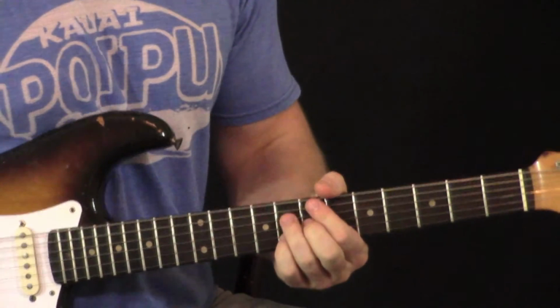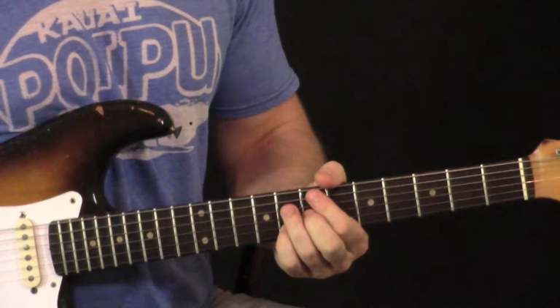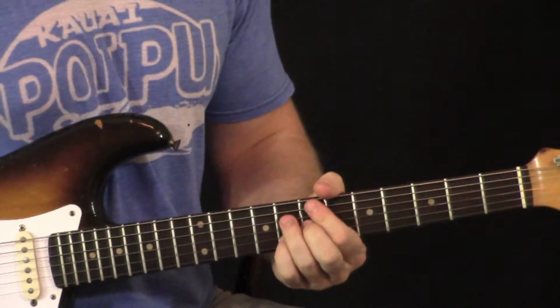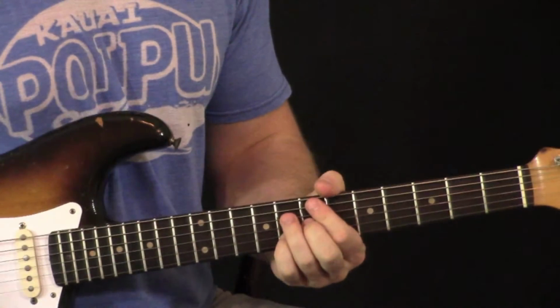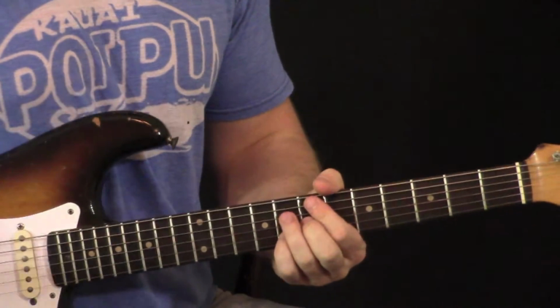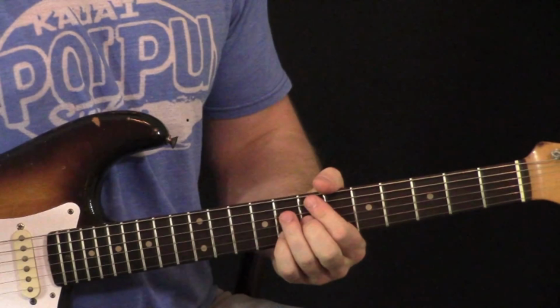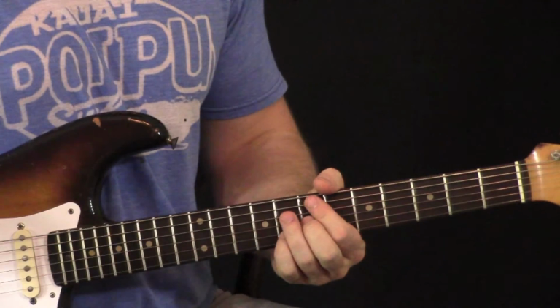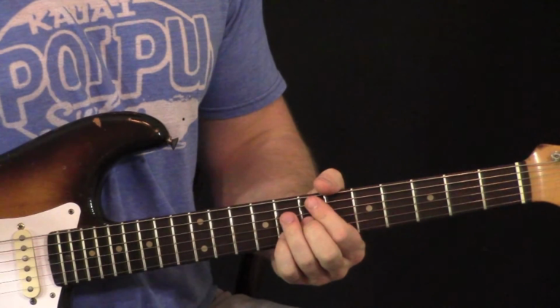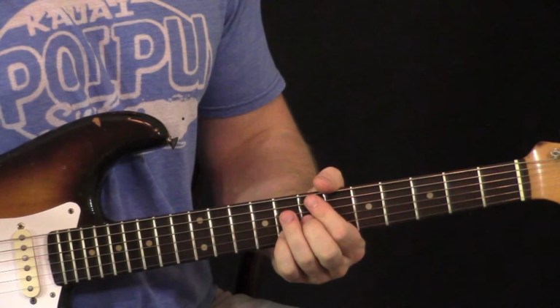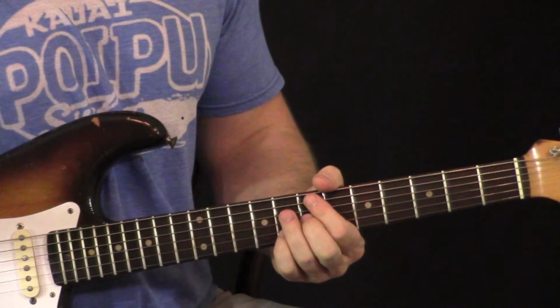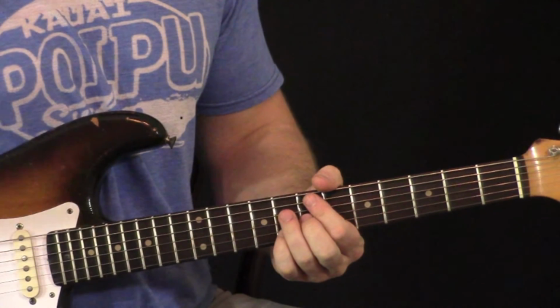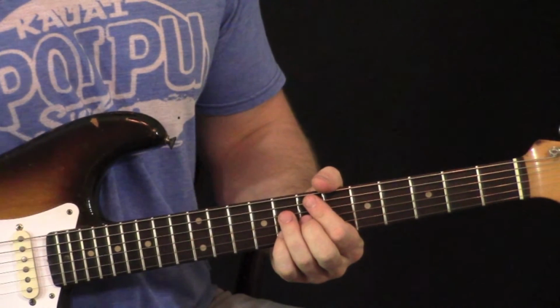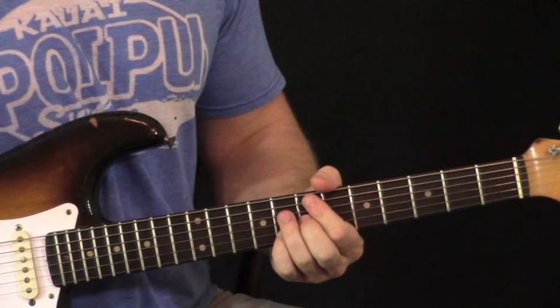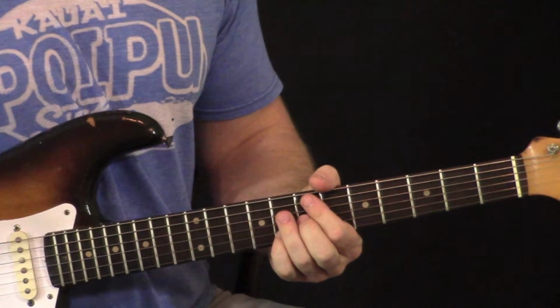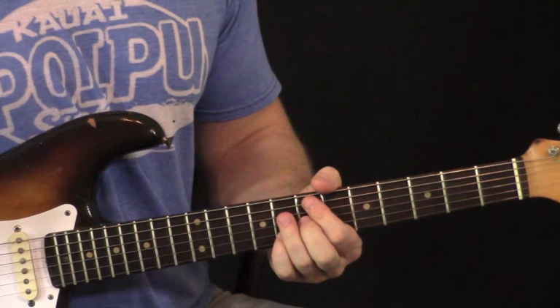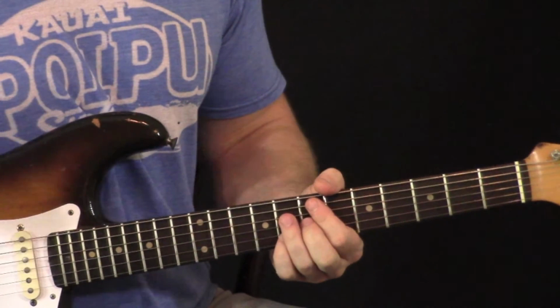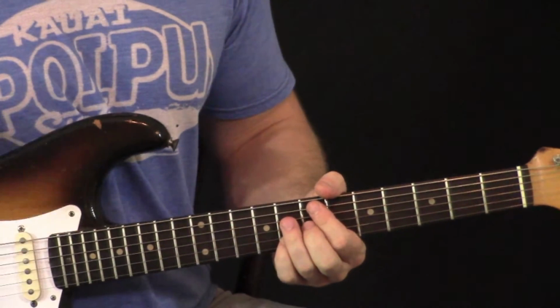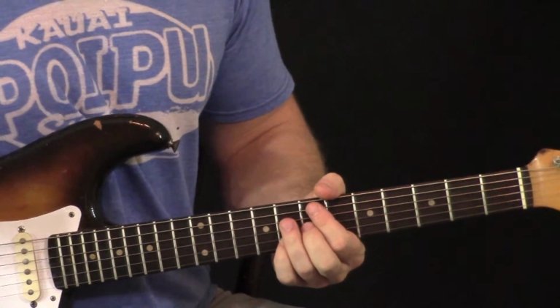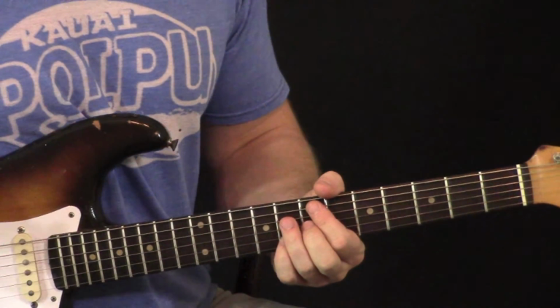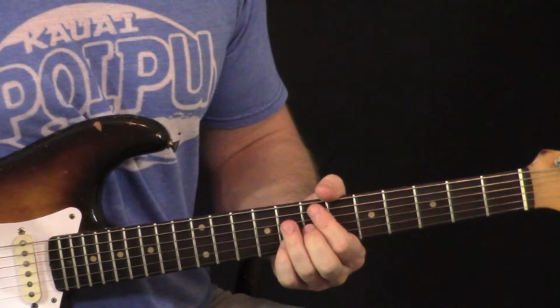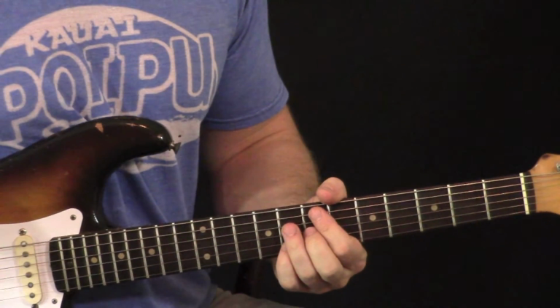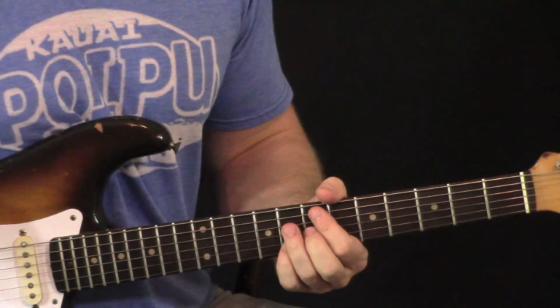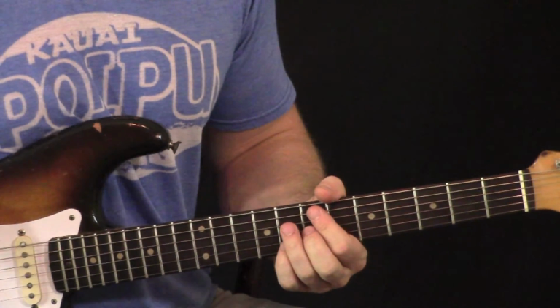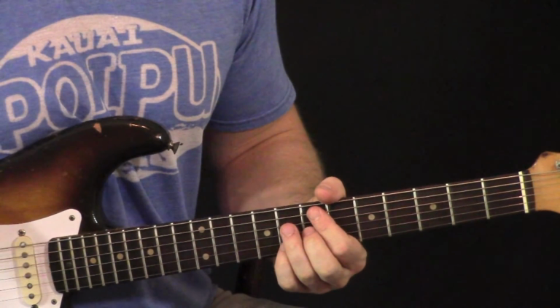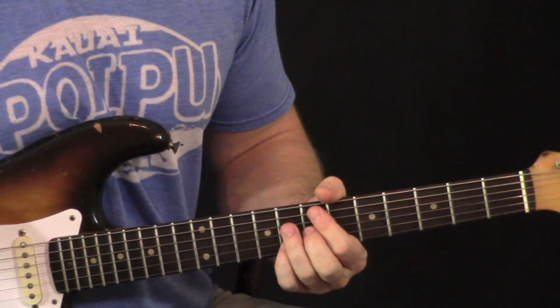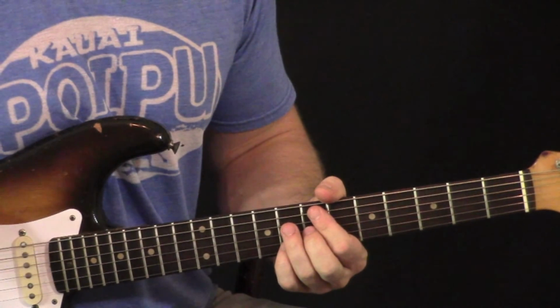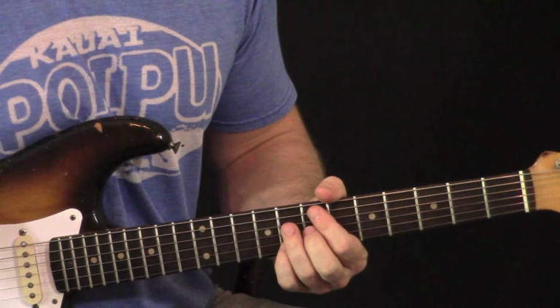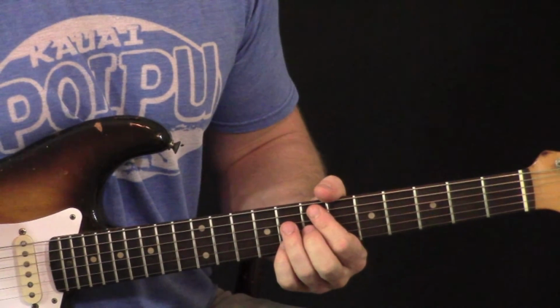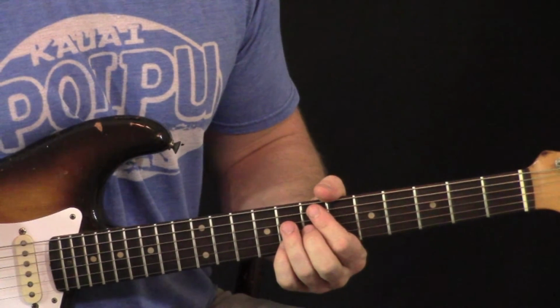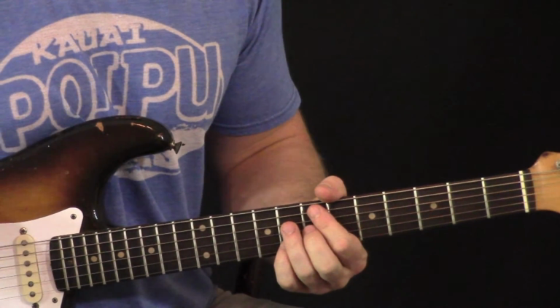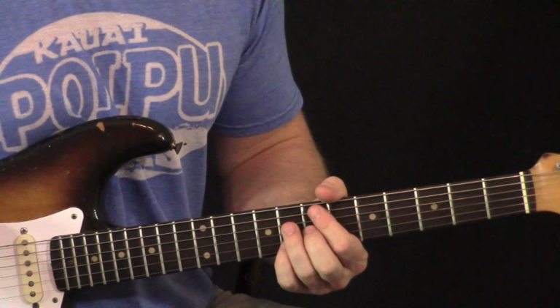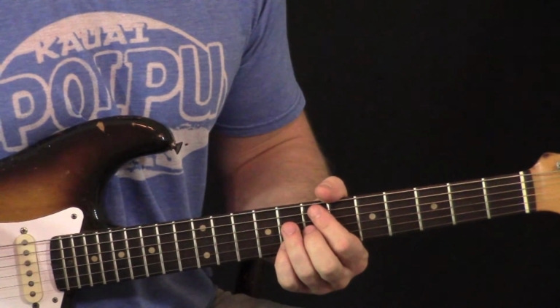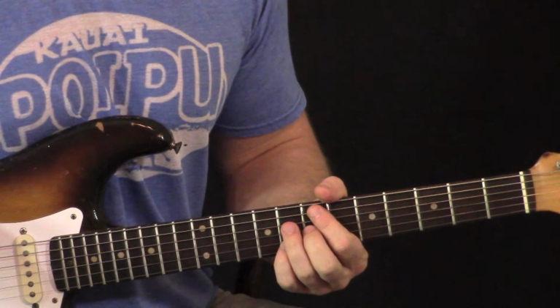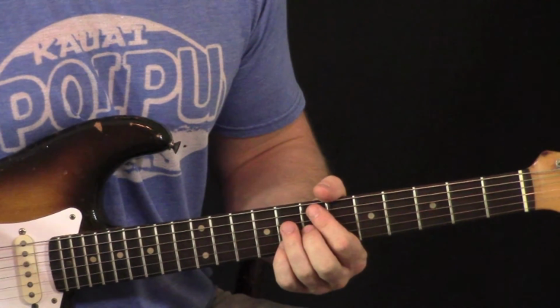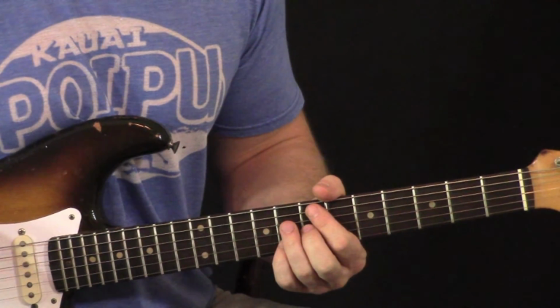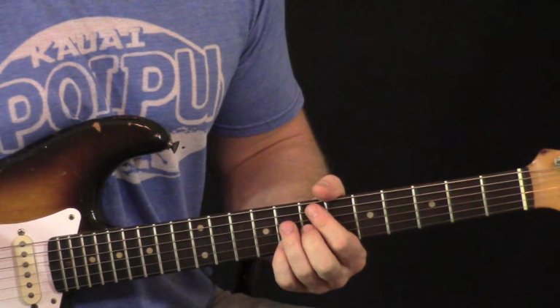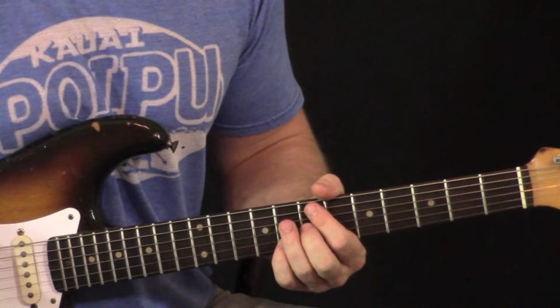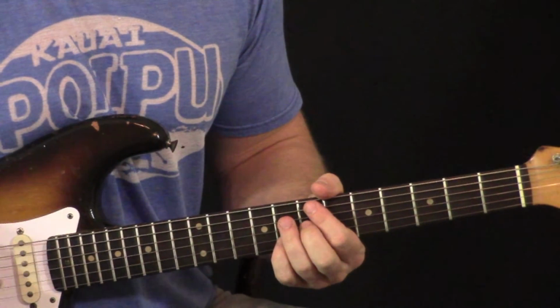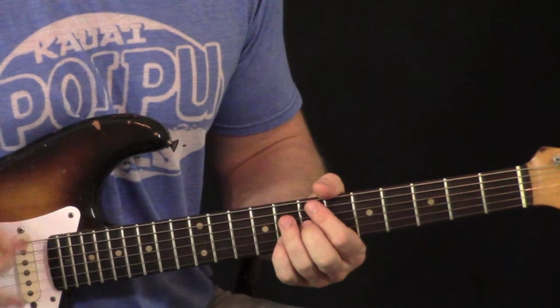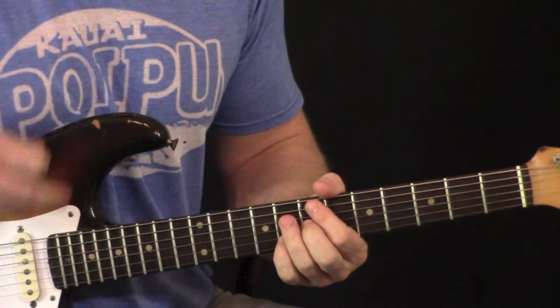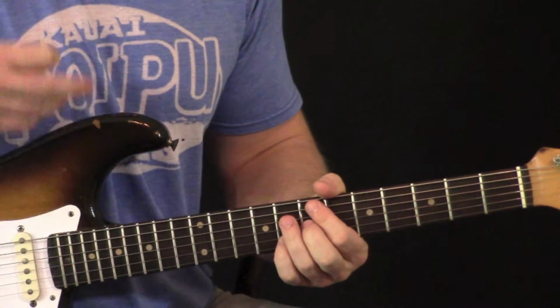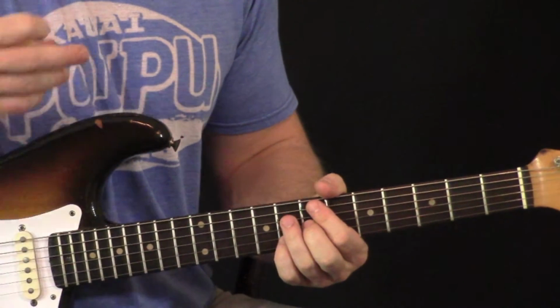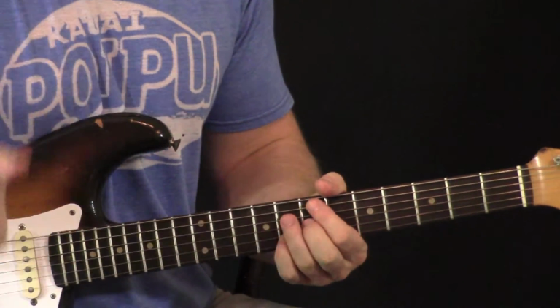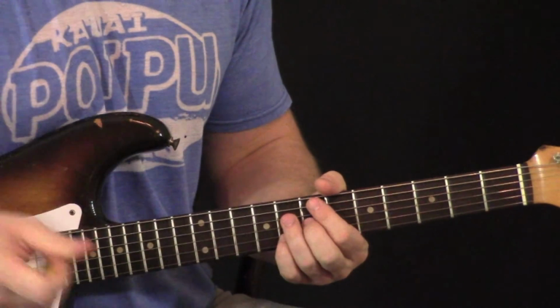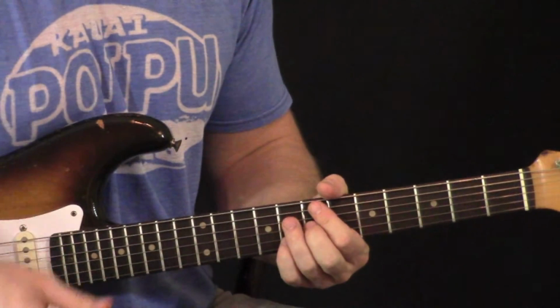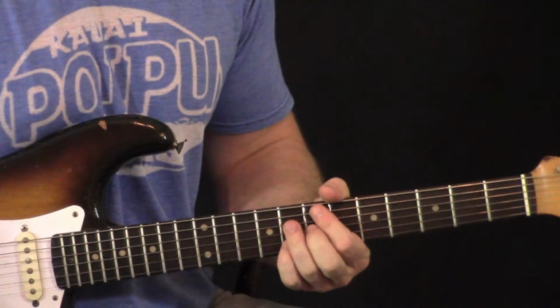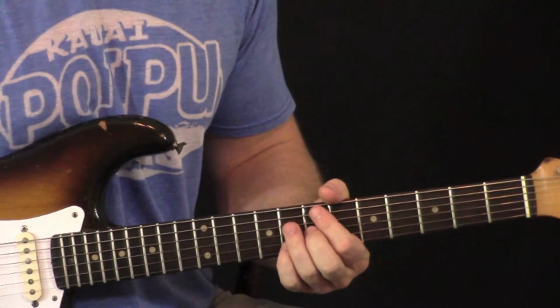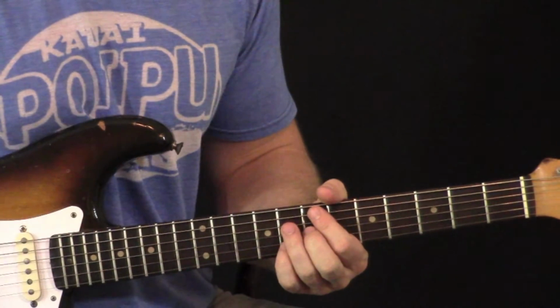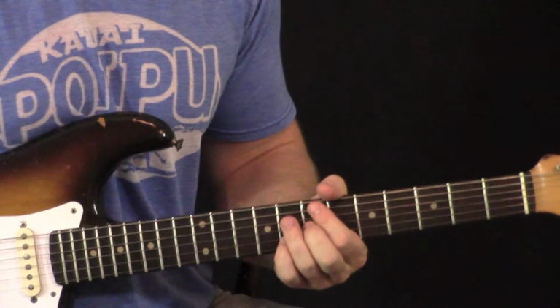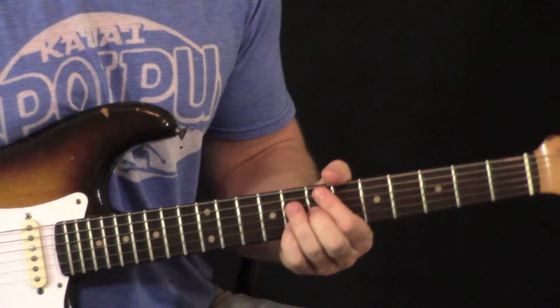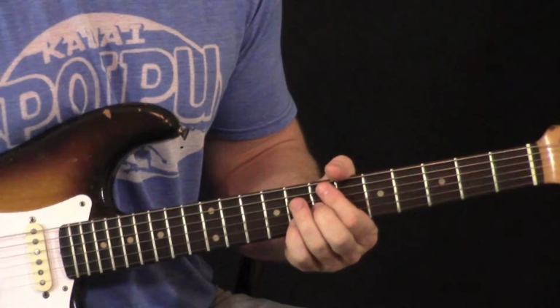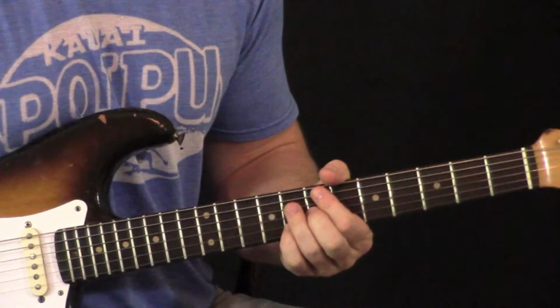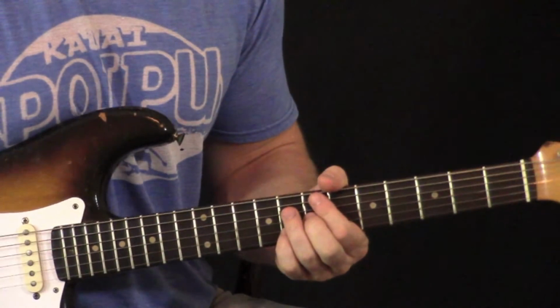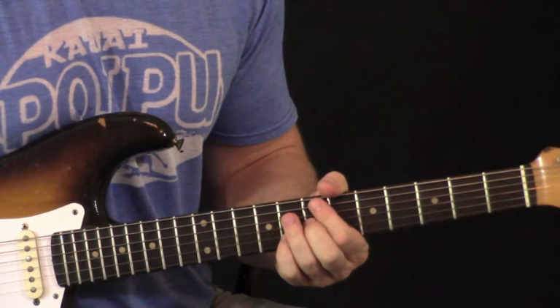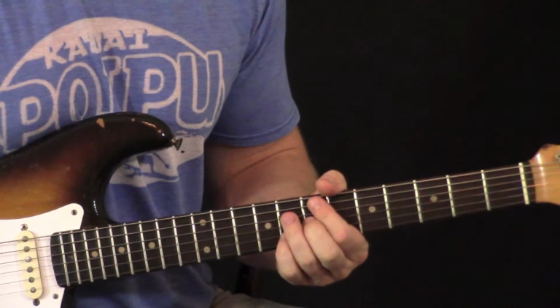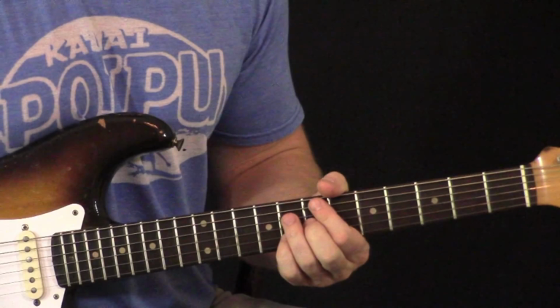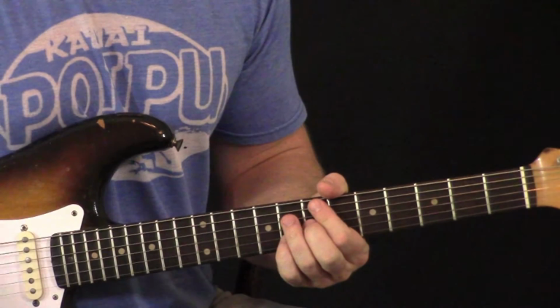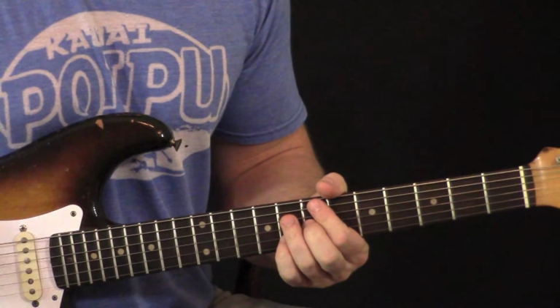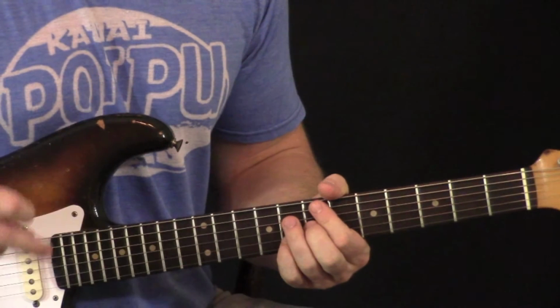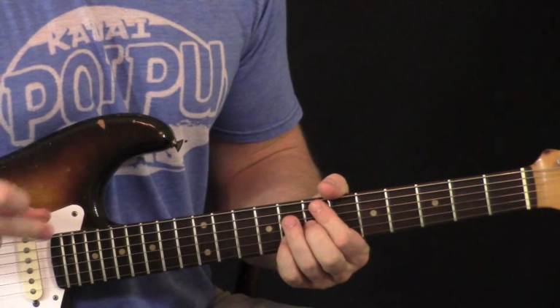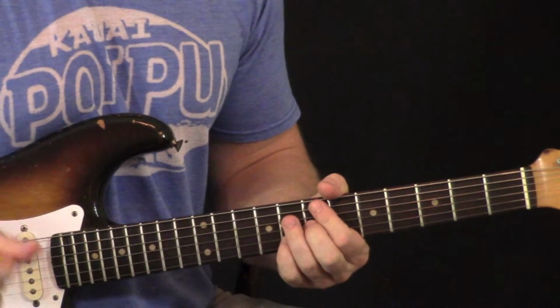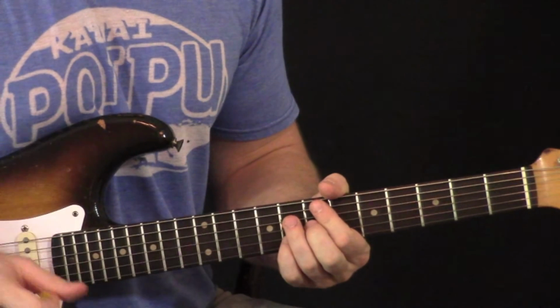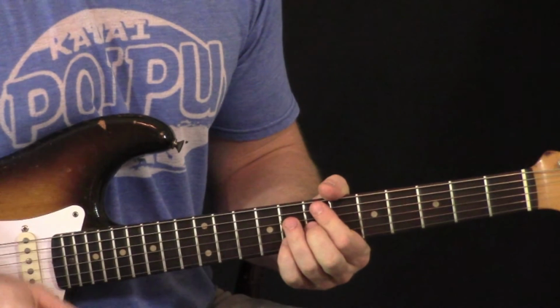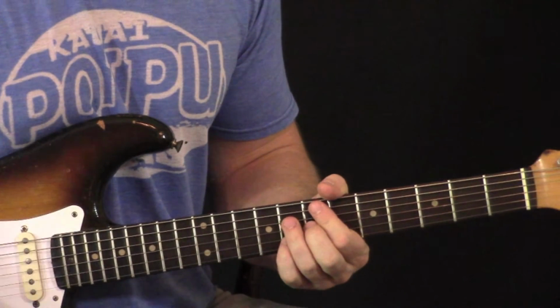Alright, let me play the whole thing slow for you and then I'll play it at full speed. Here we go.